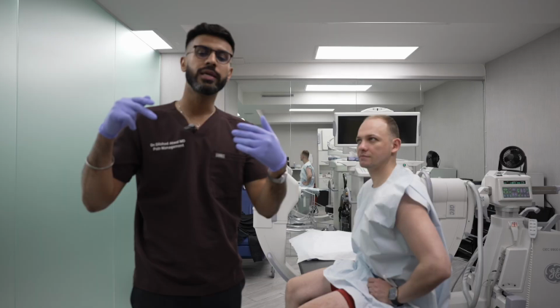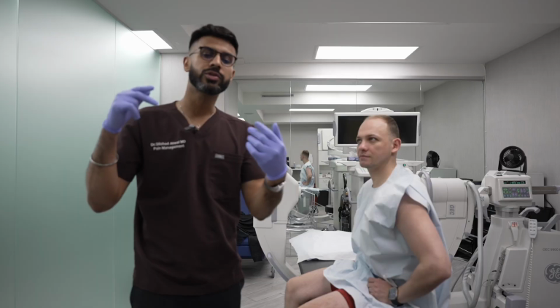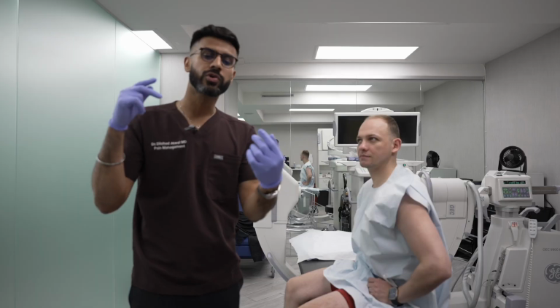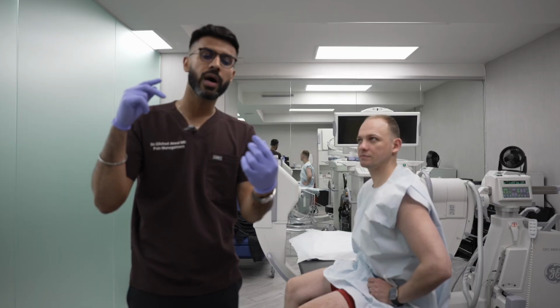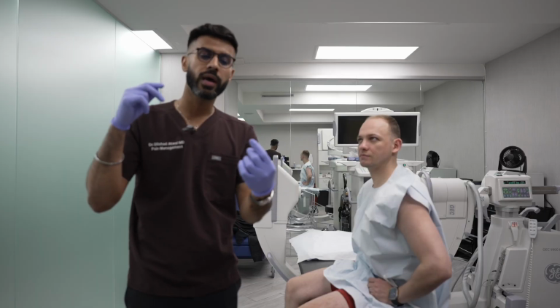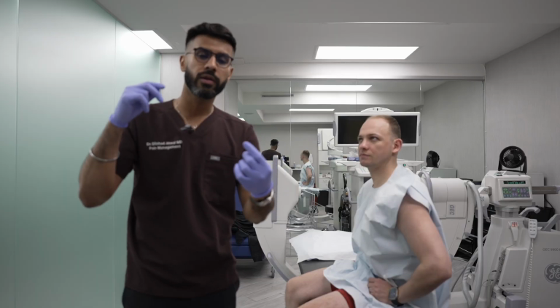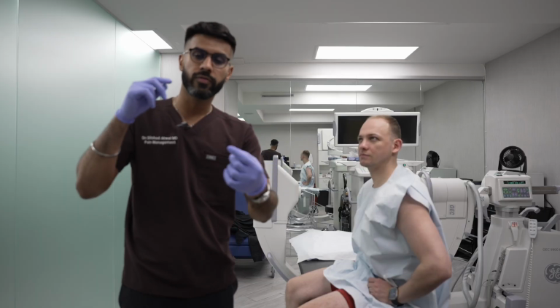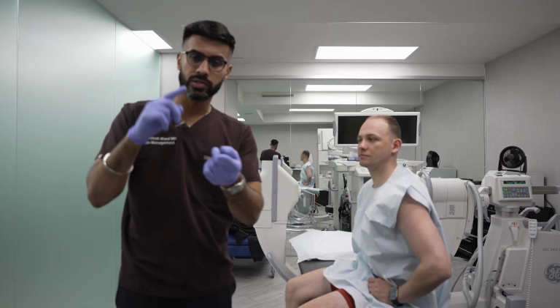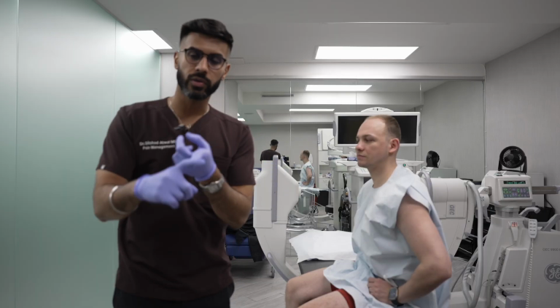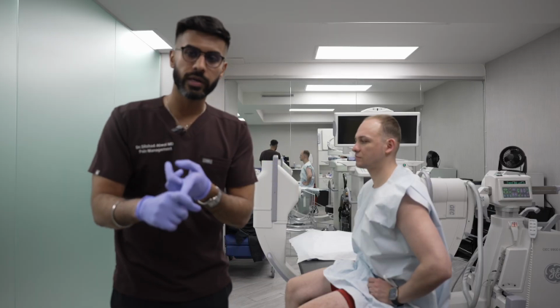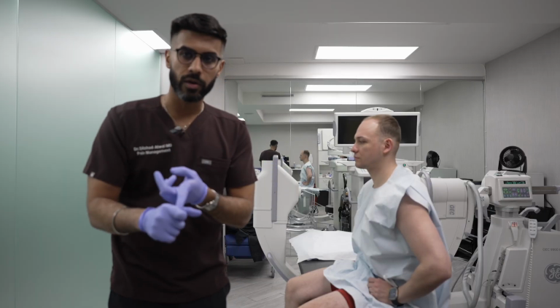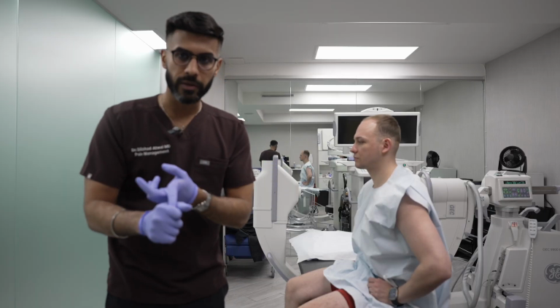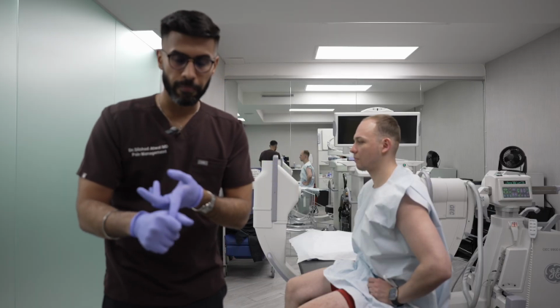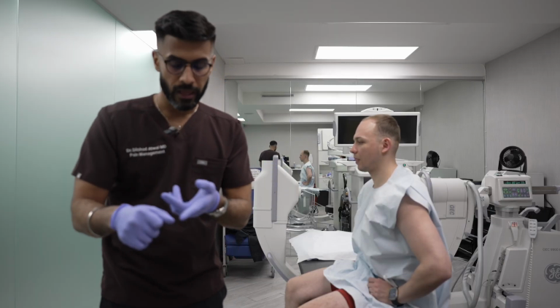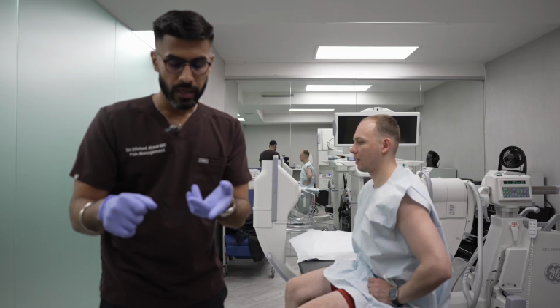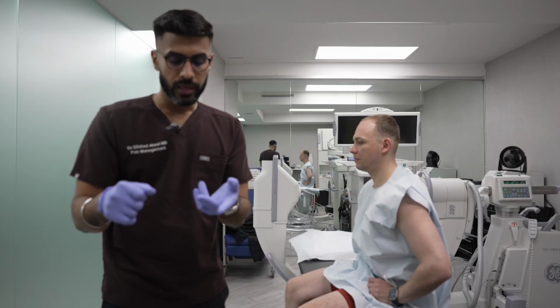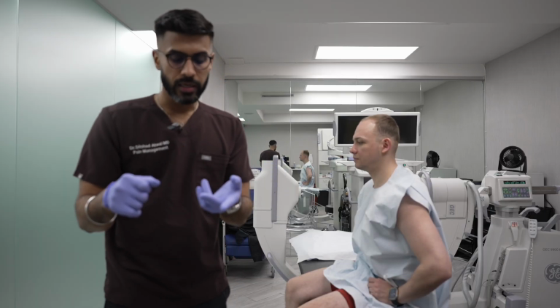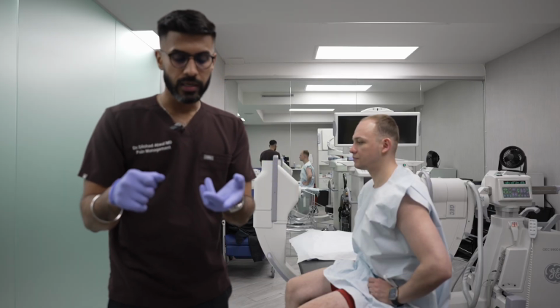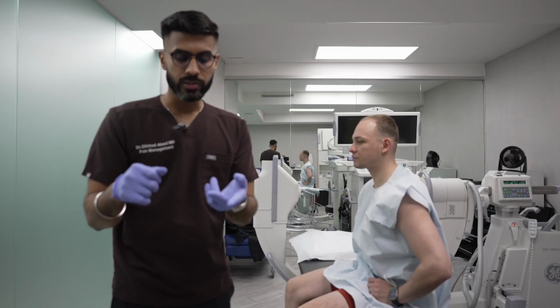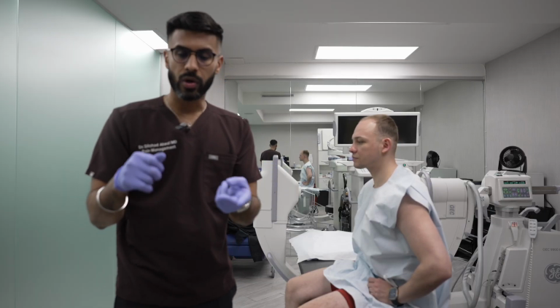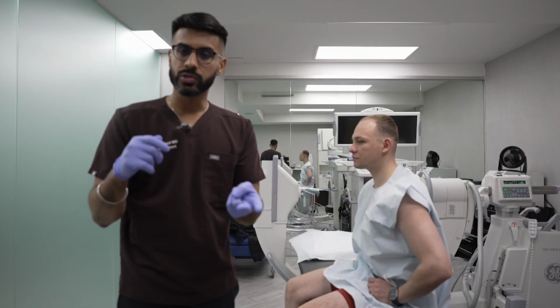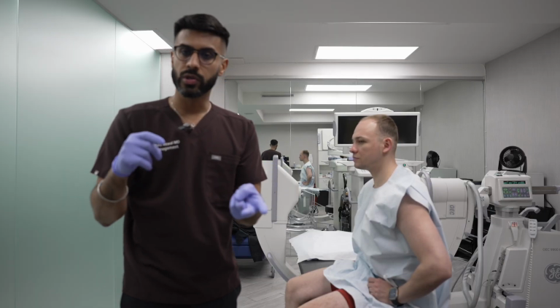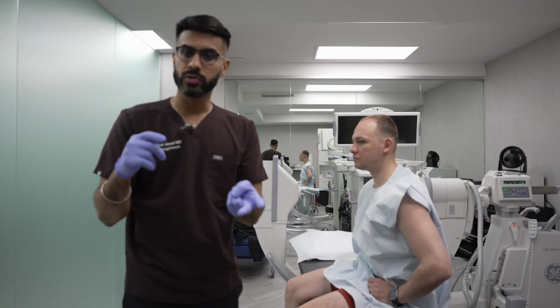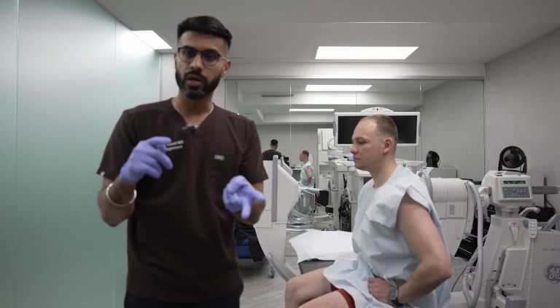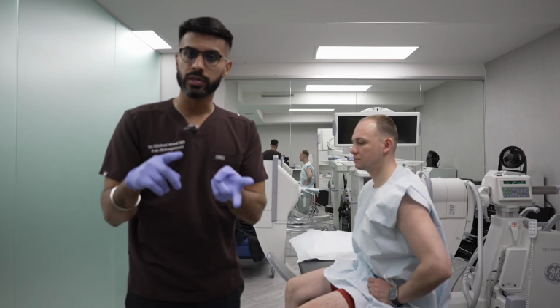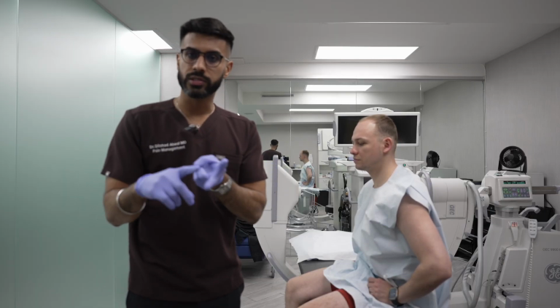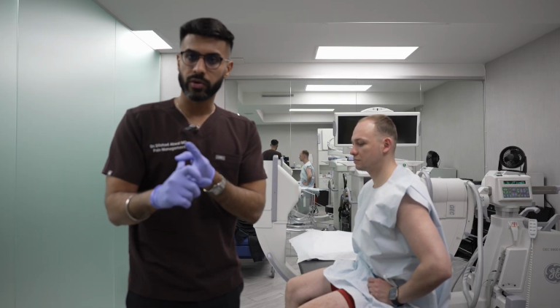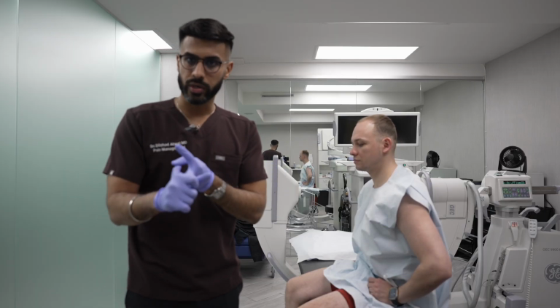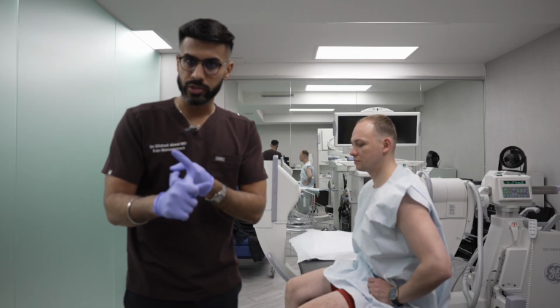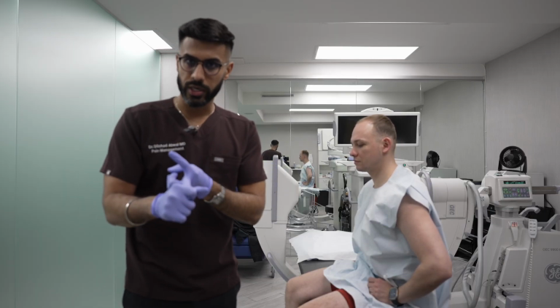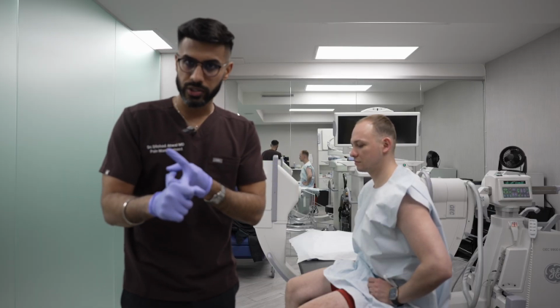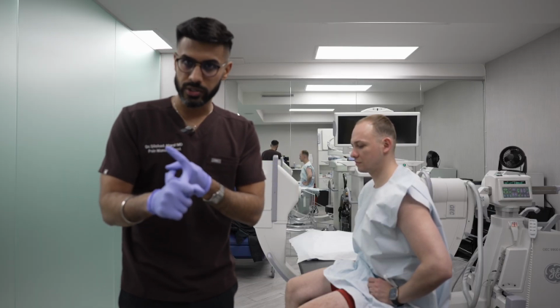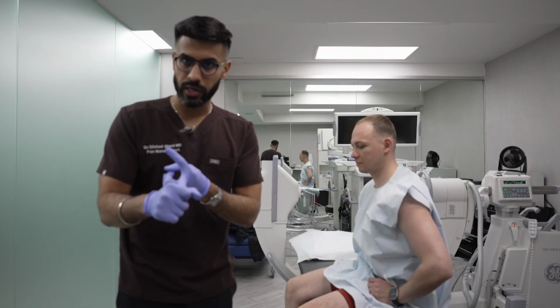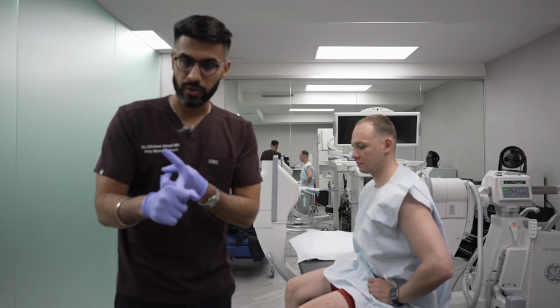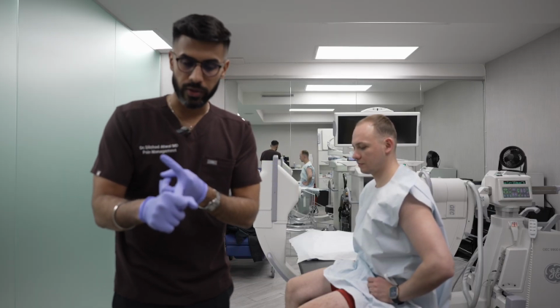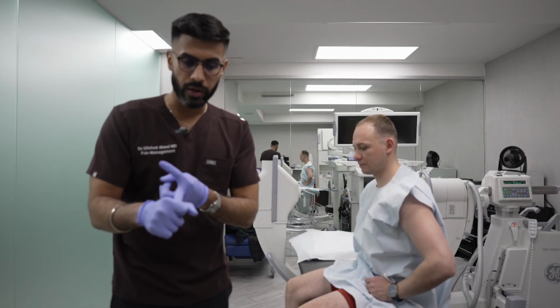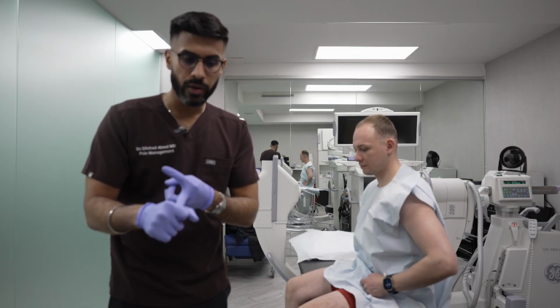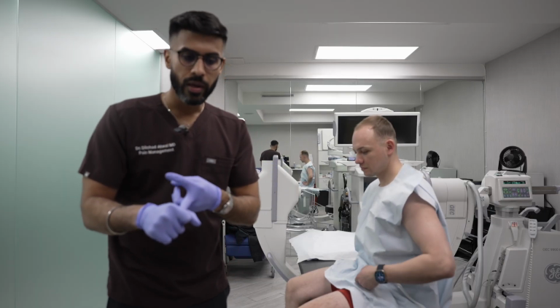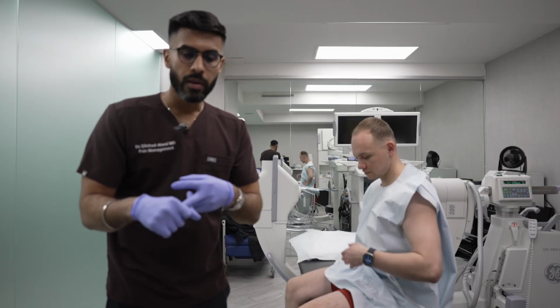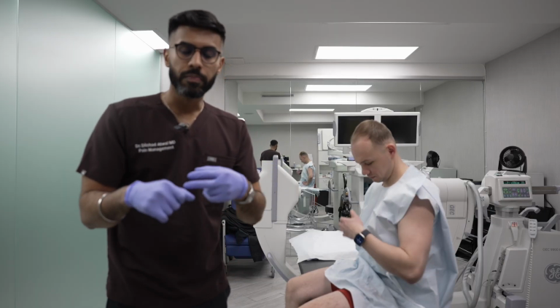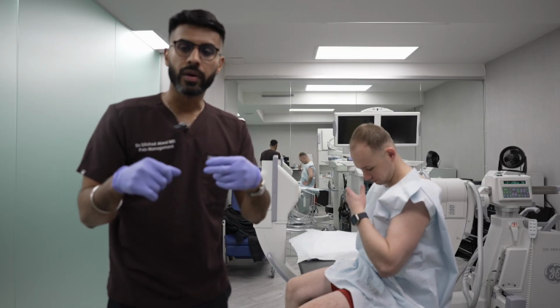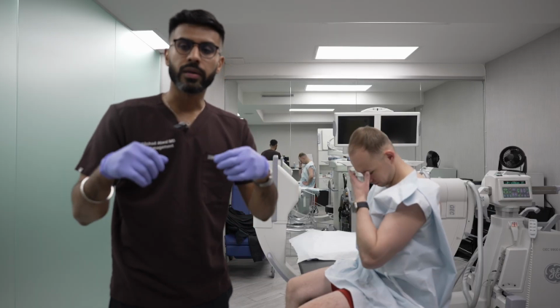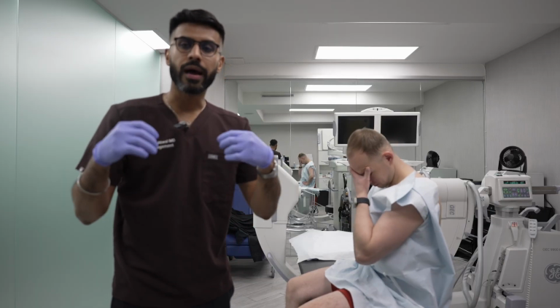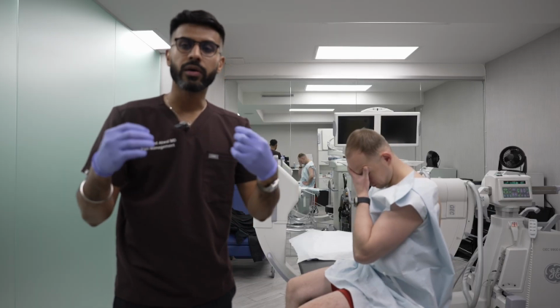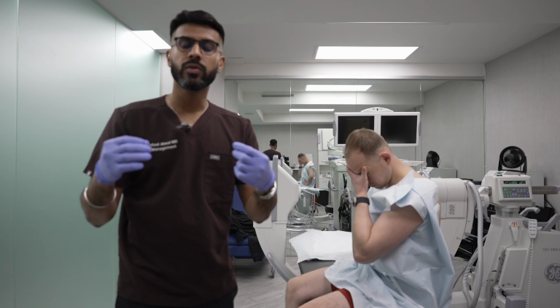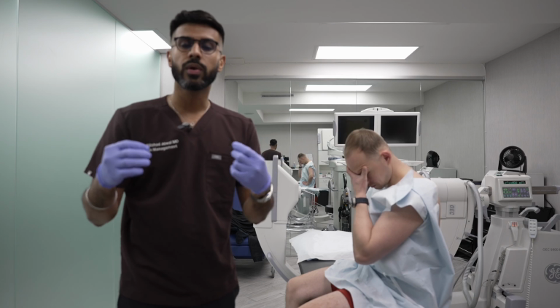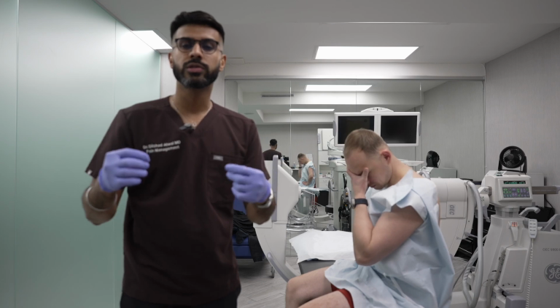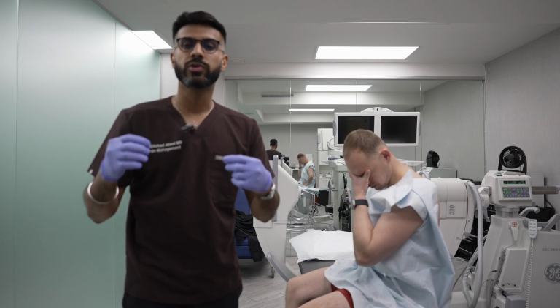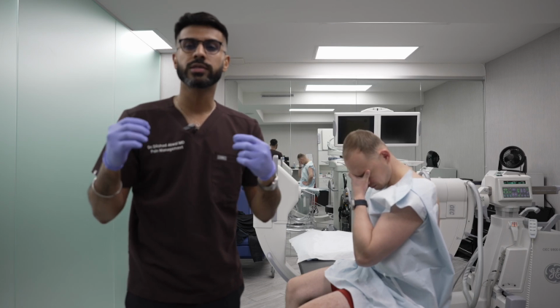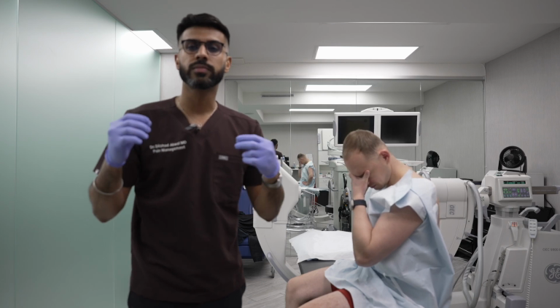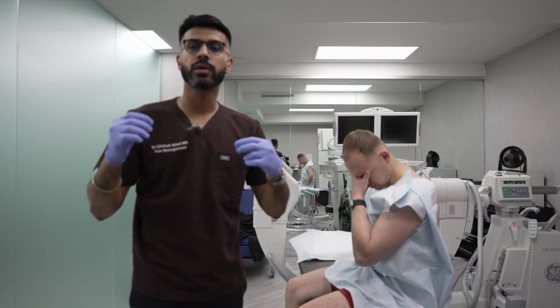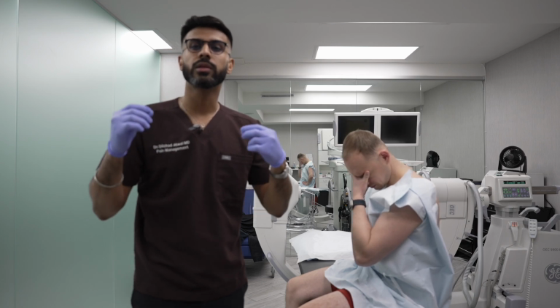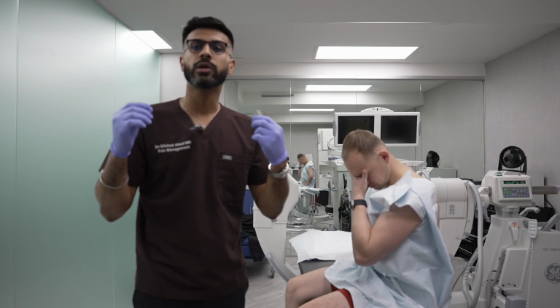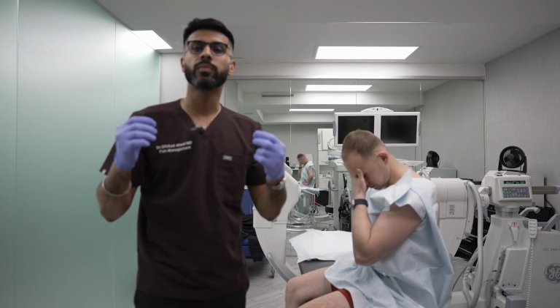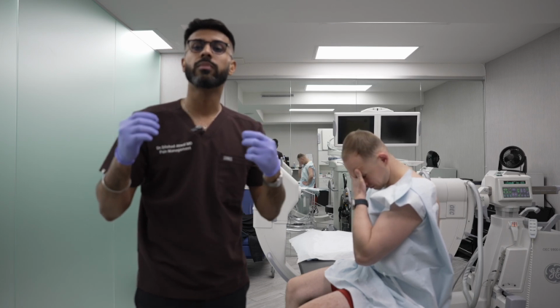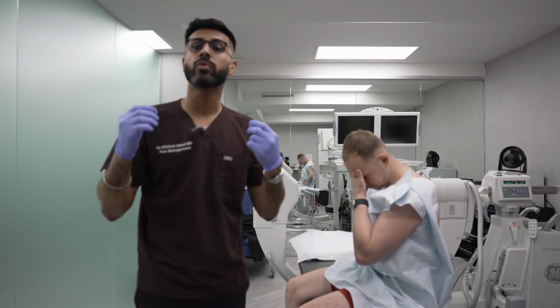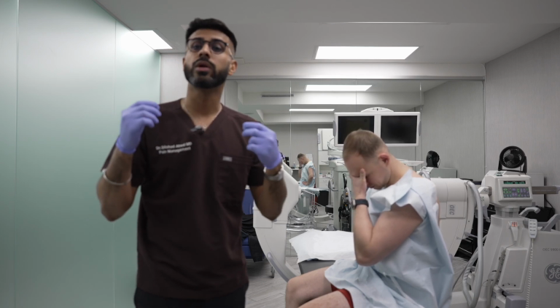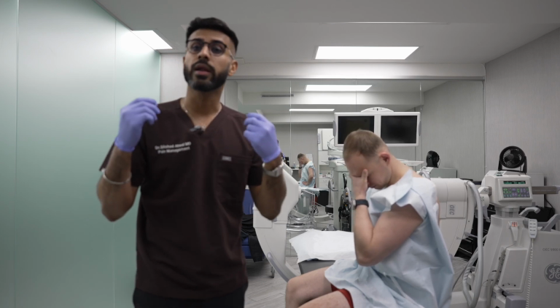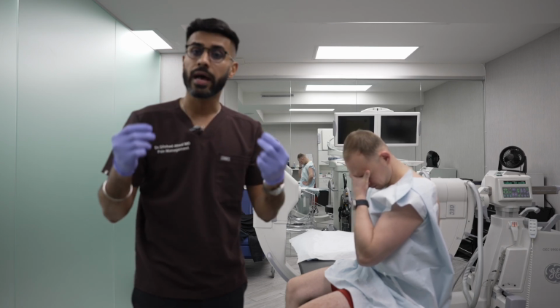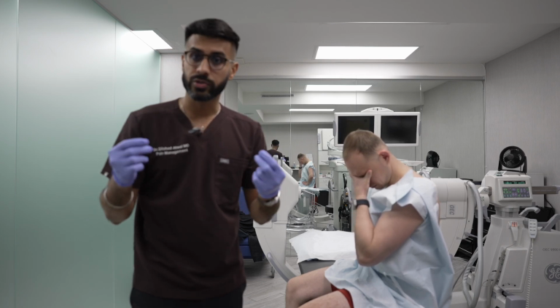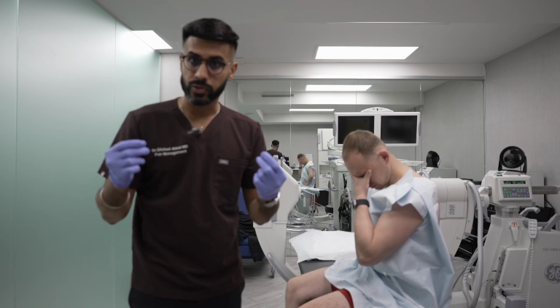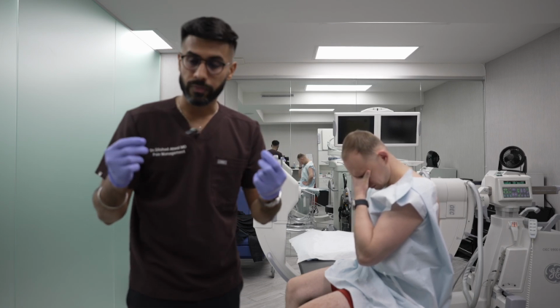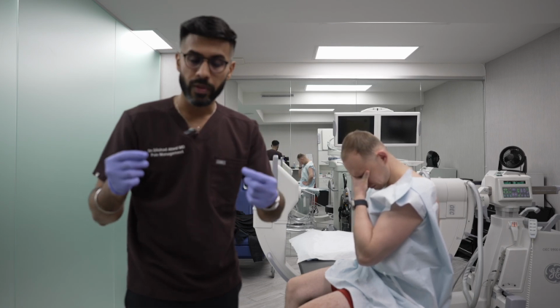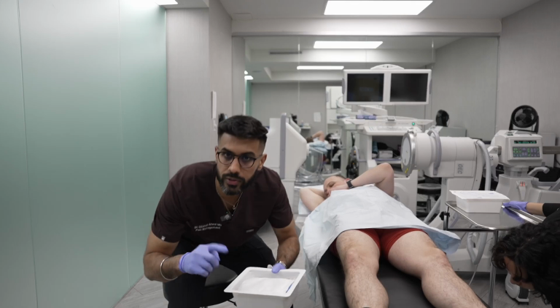He's tried physical therapy. He's also done steroid injections here and there, but now he wants to try something a little bit more natural.